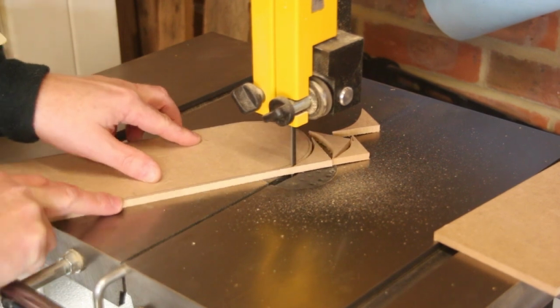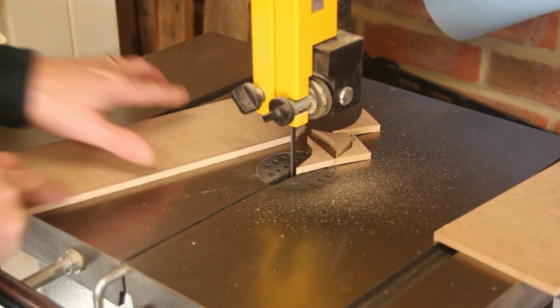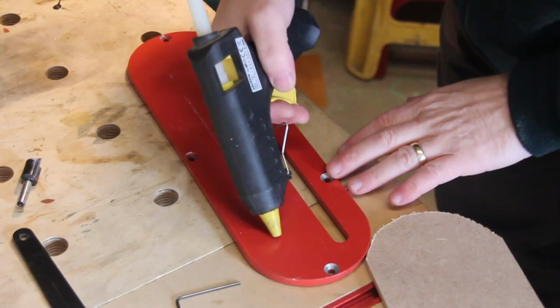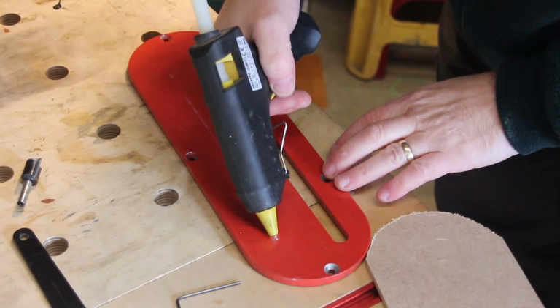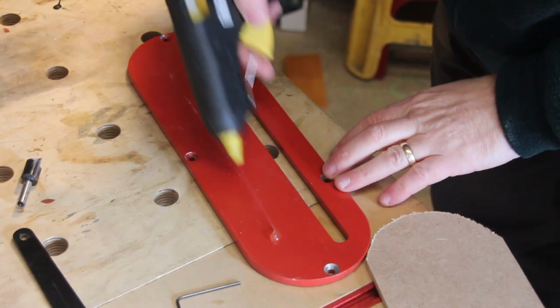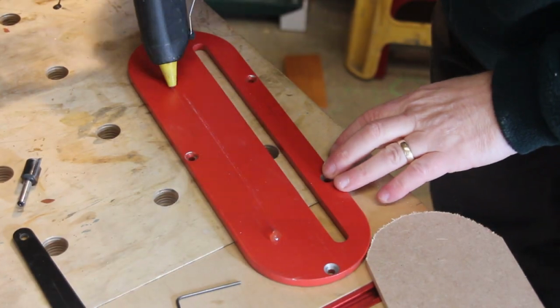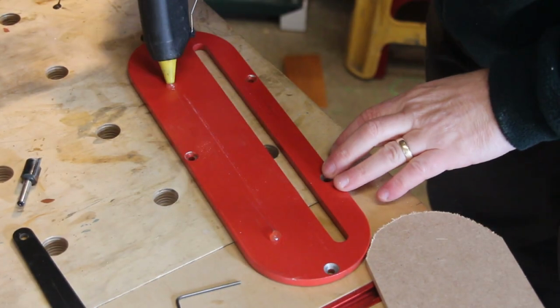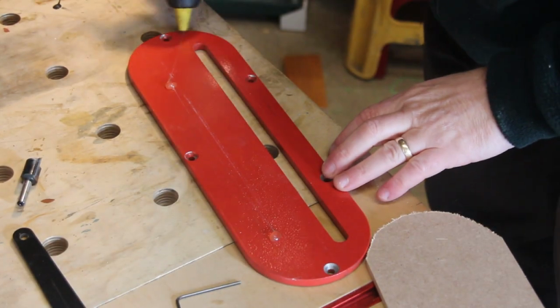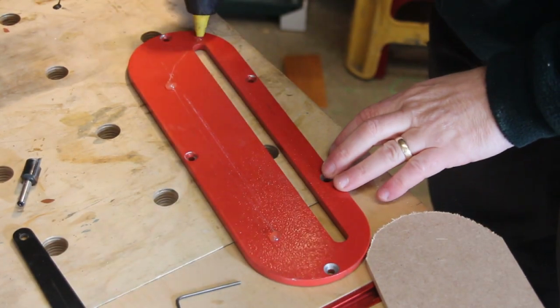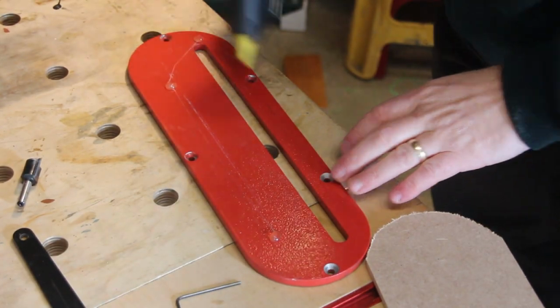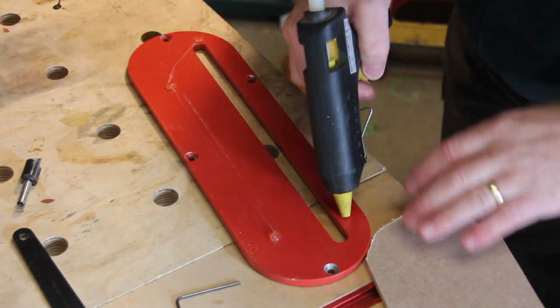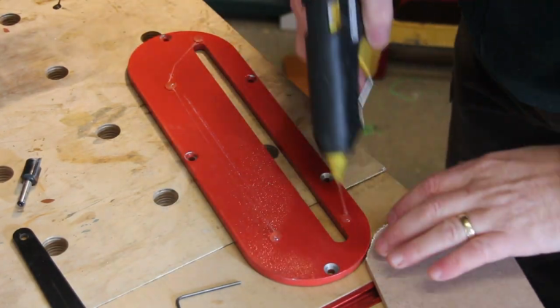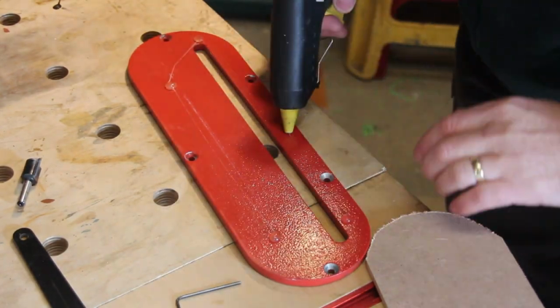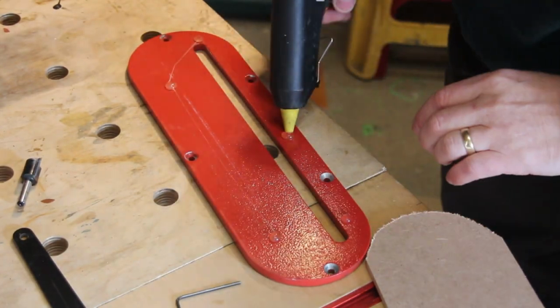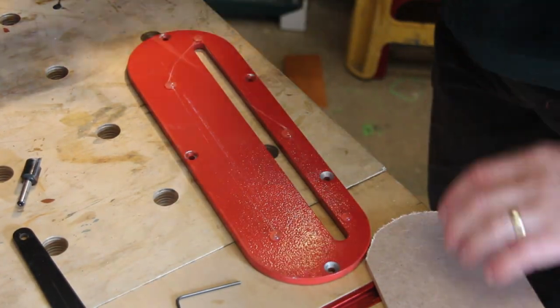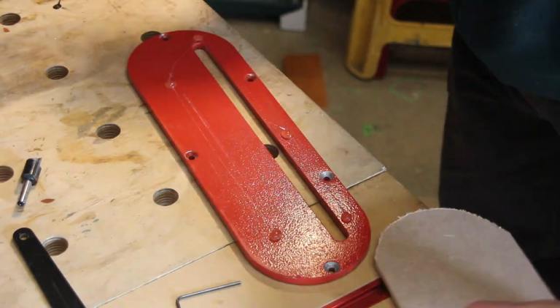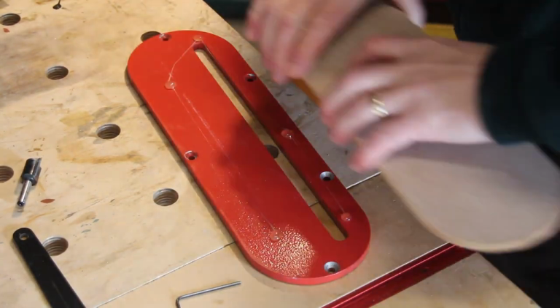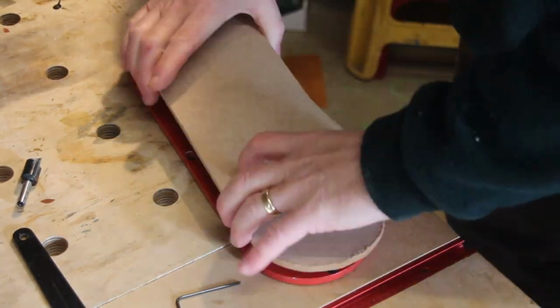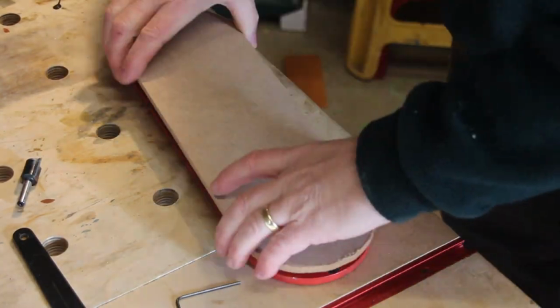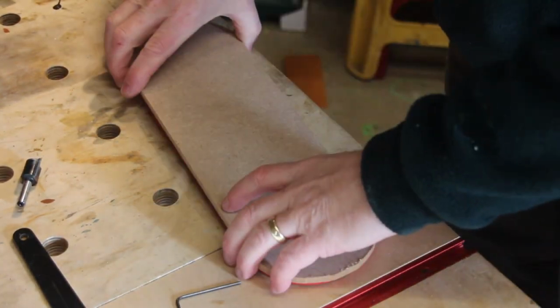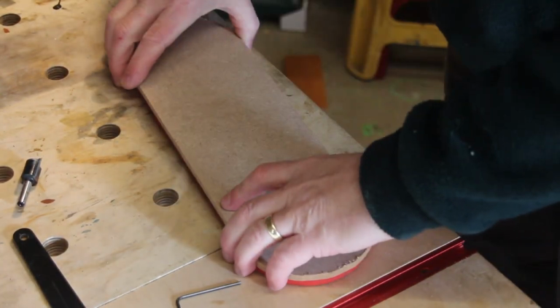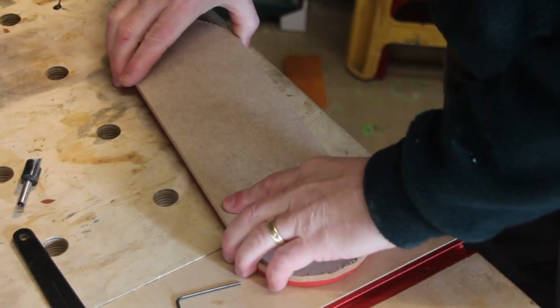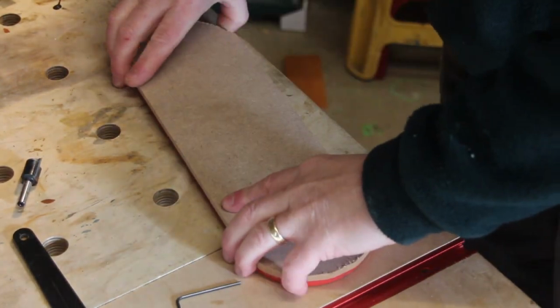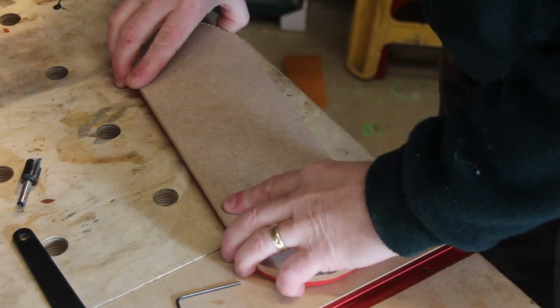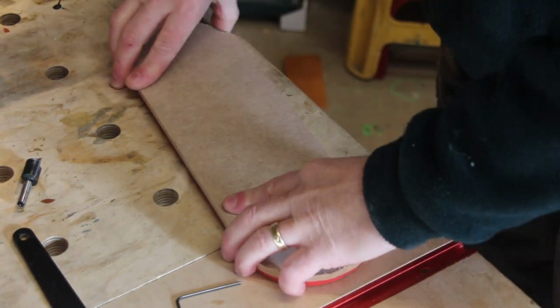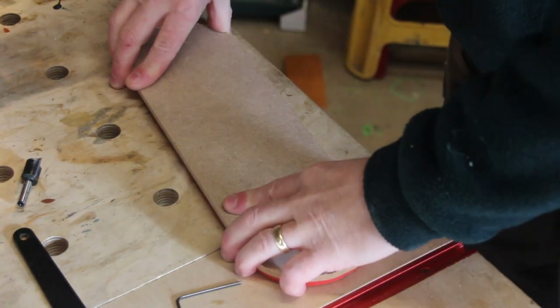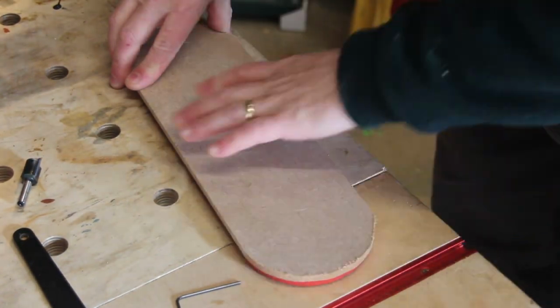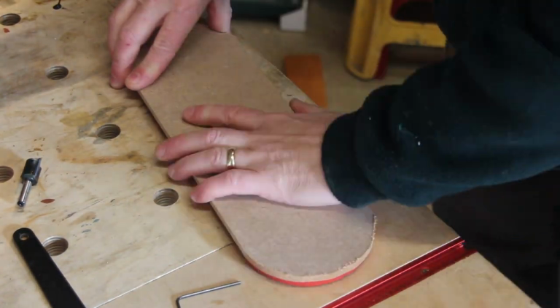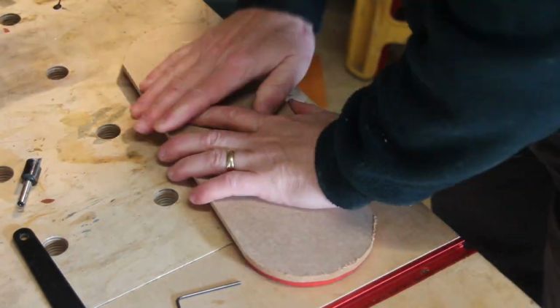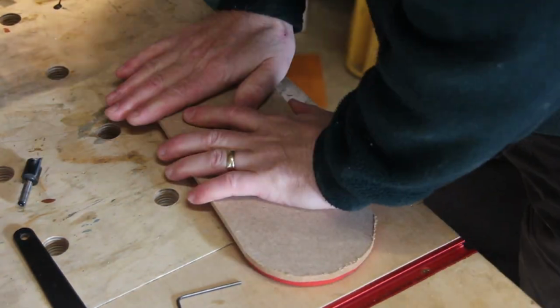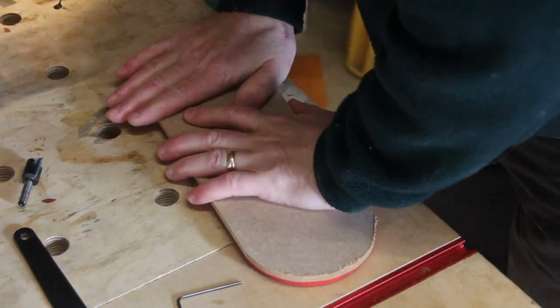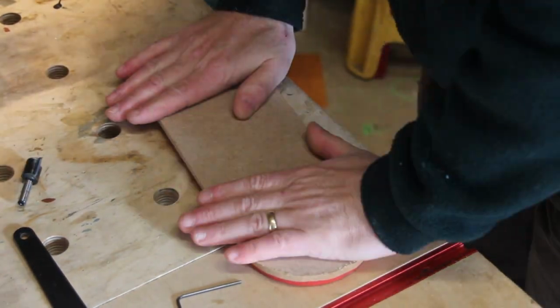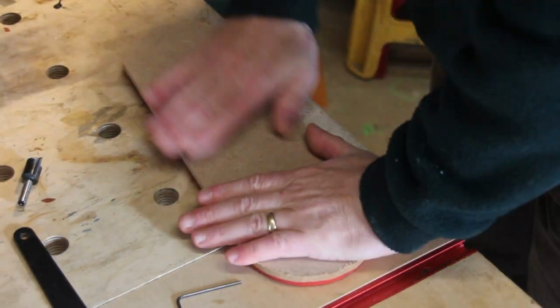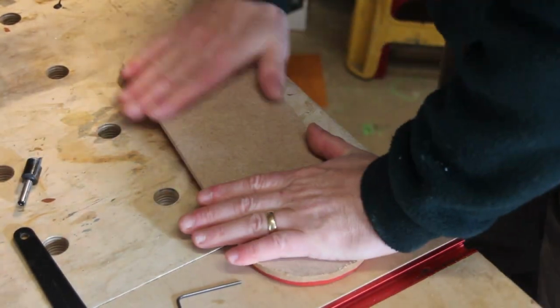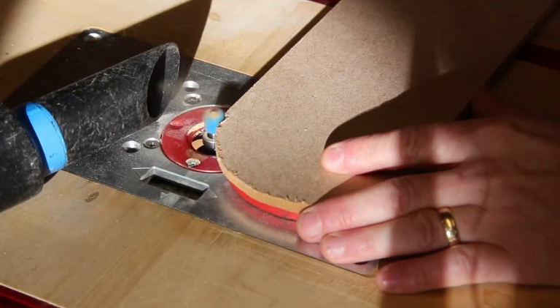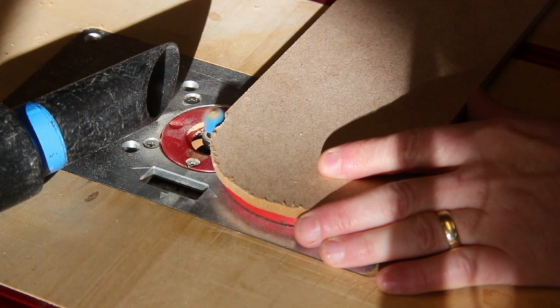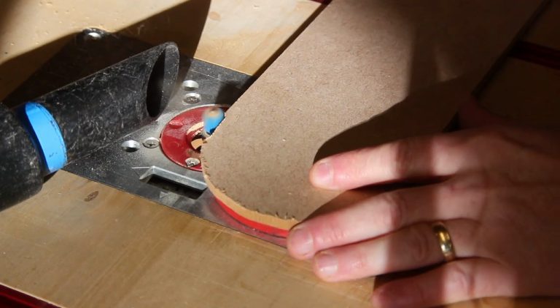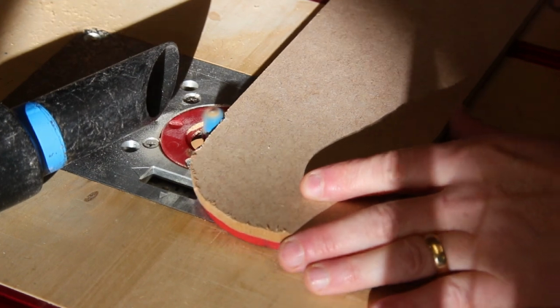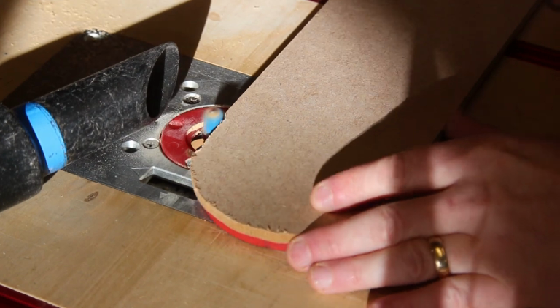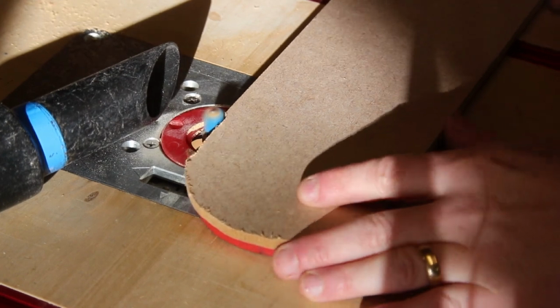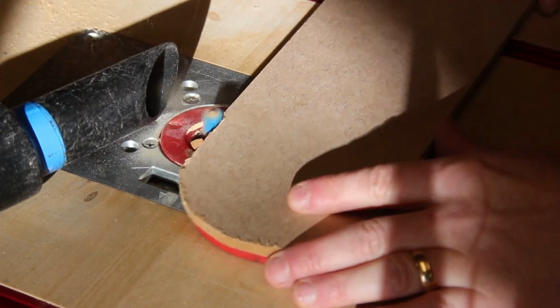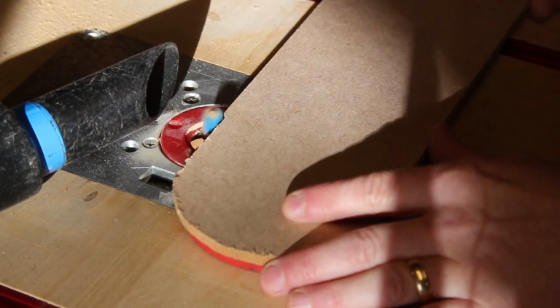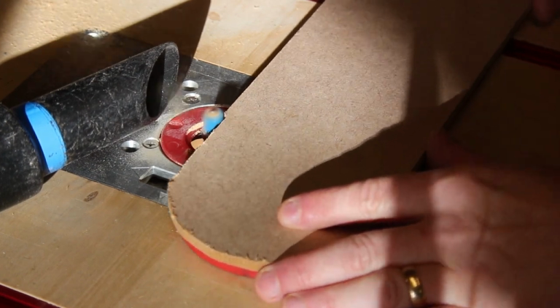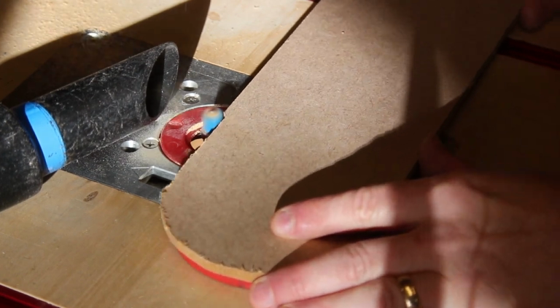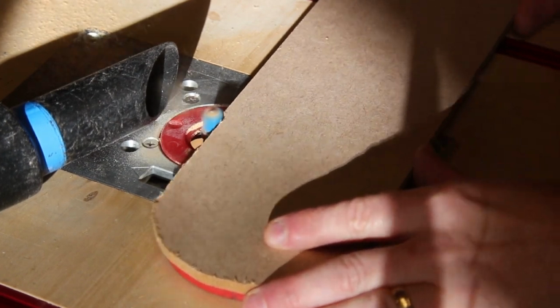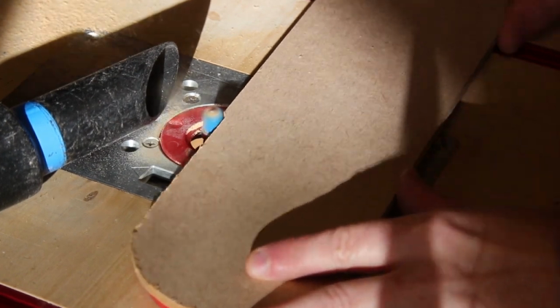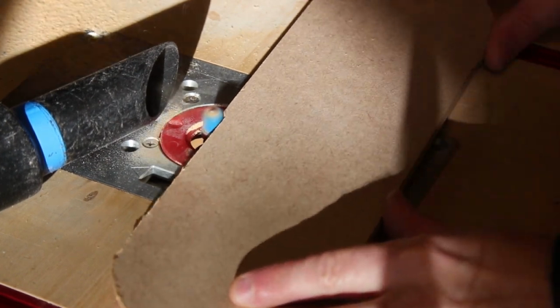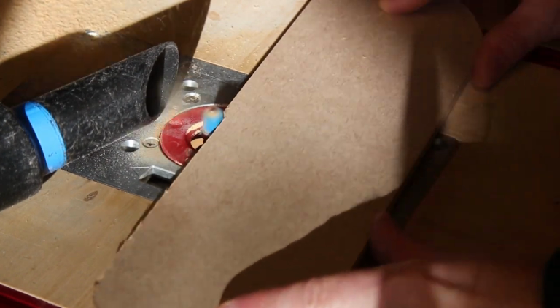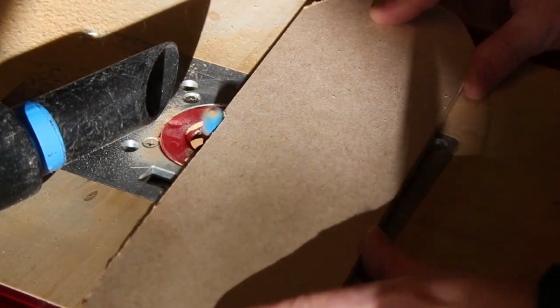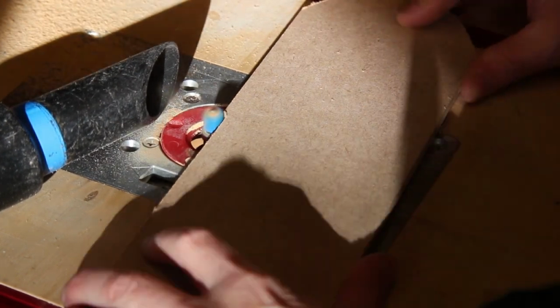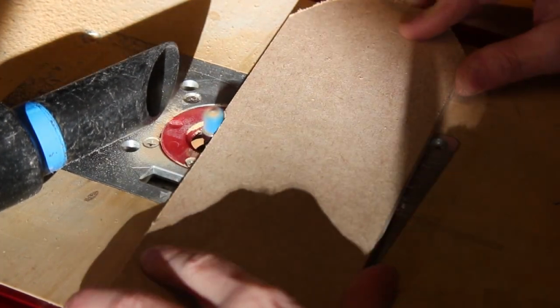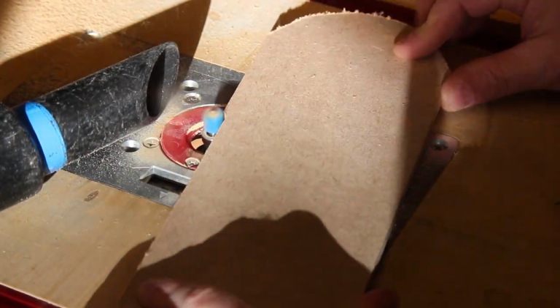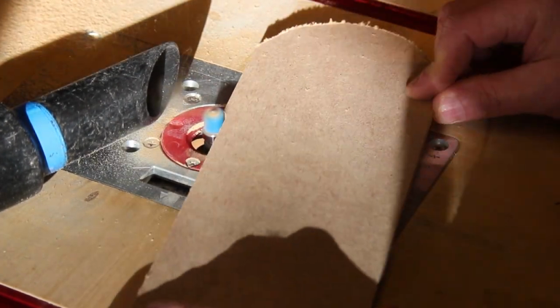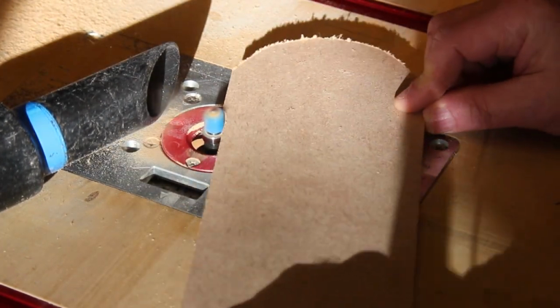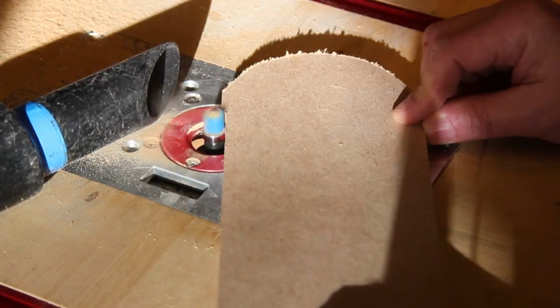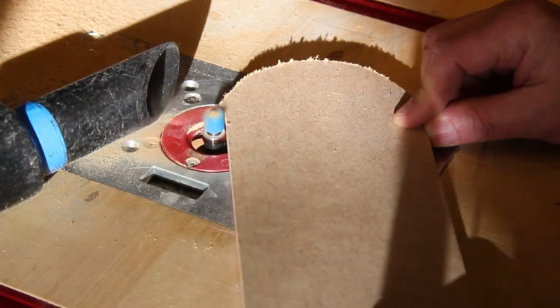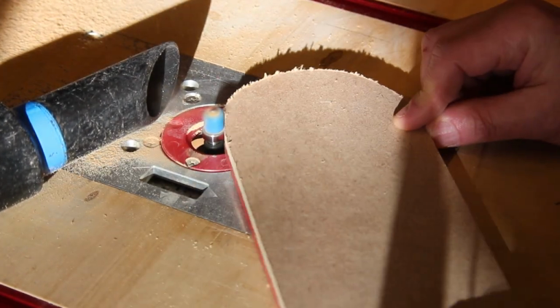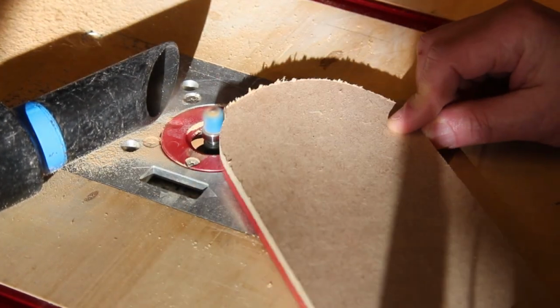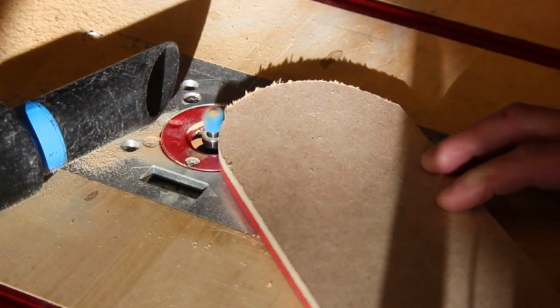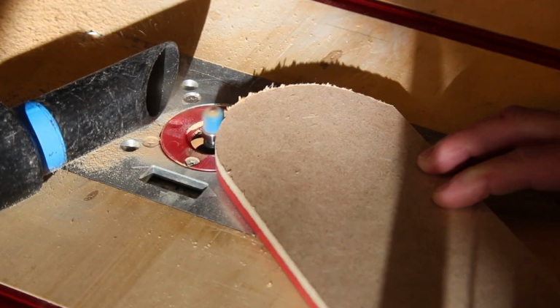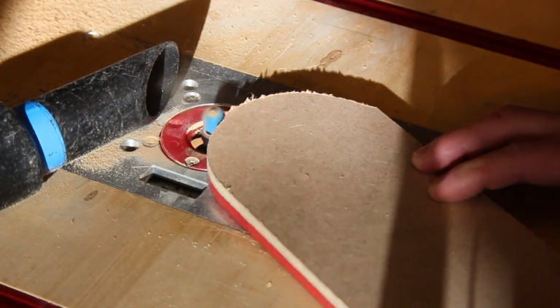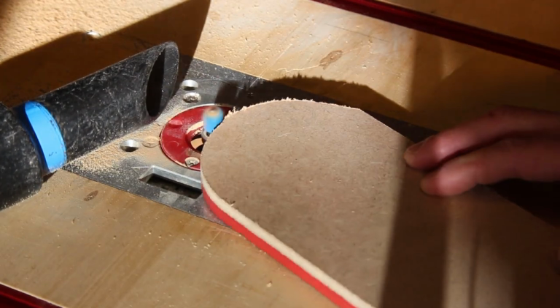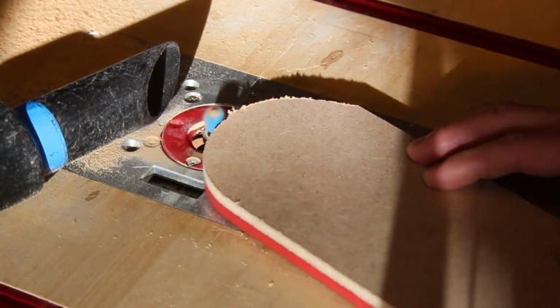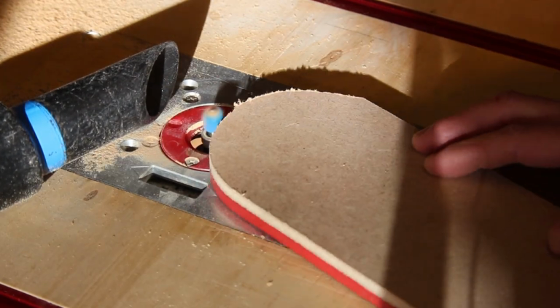I now use some hot glue to attach the plate to the MDF. I can now use the router to trim it to size.